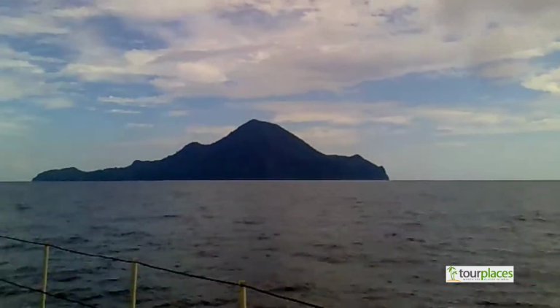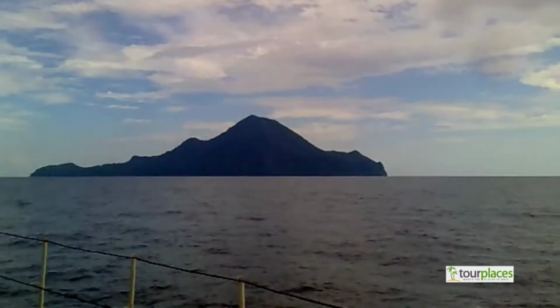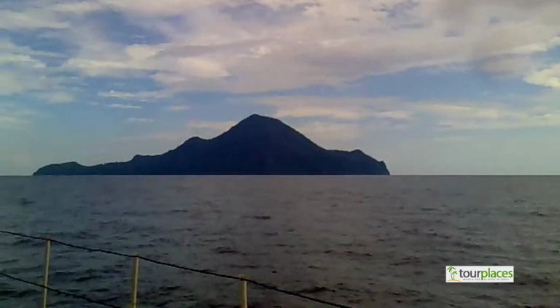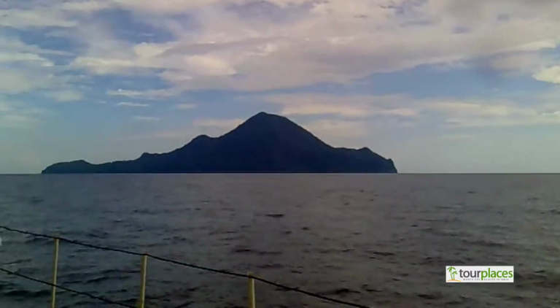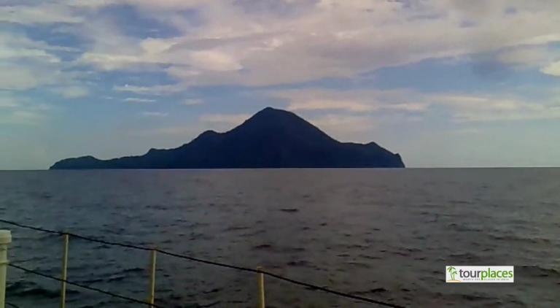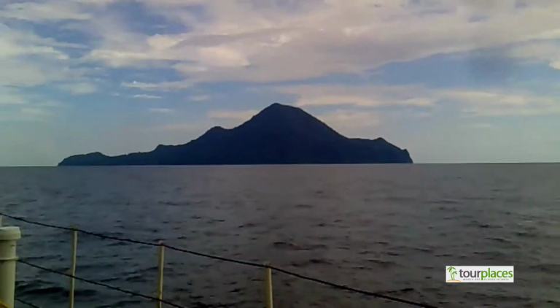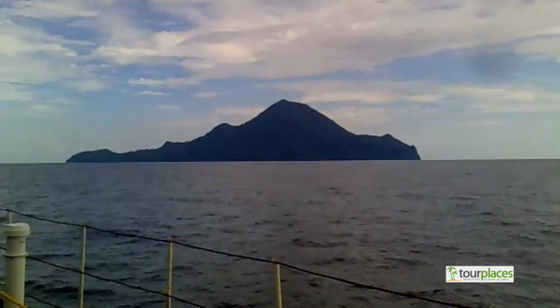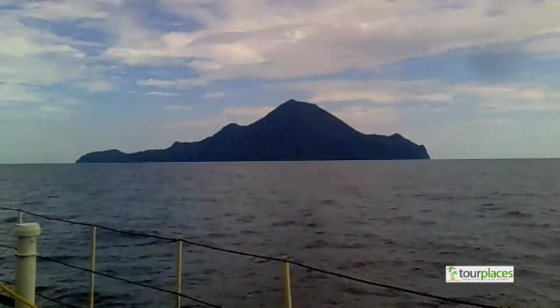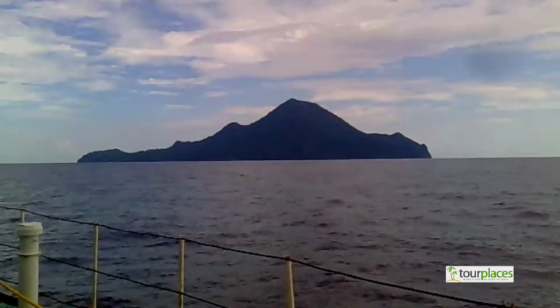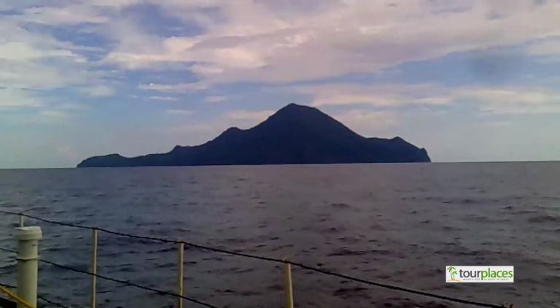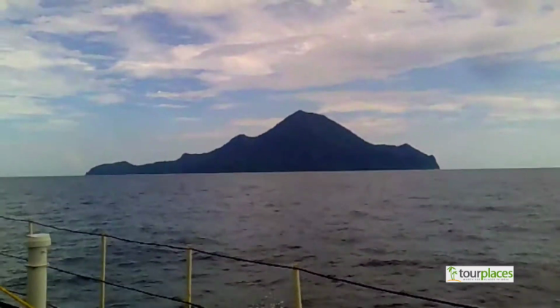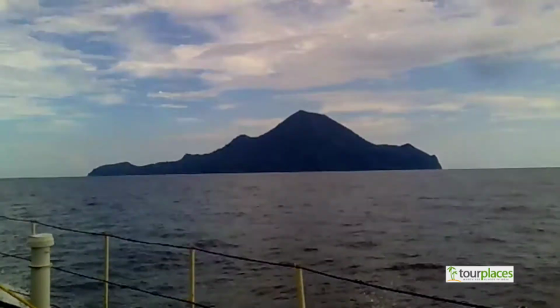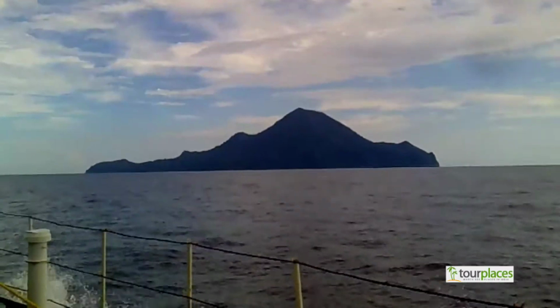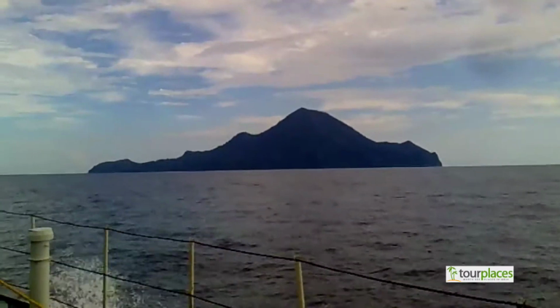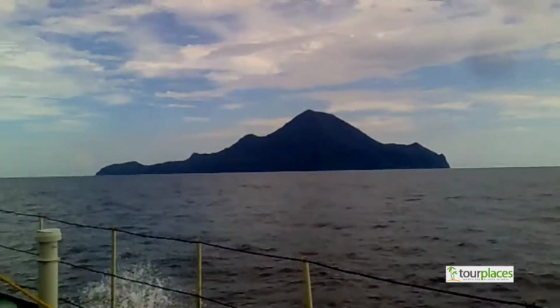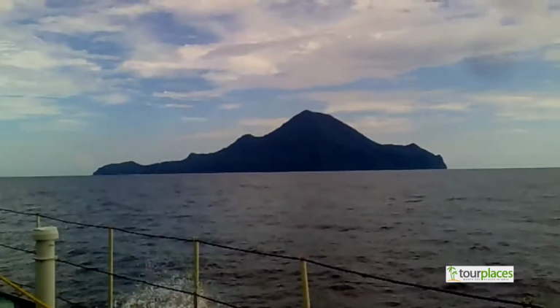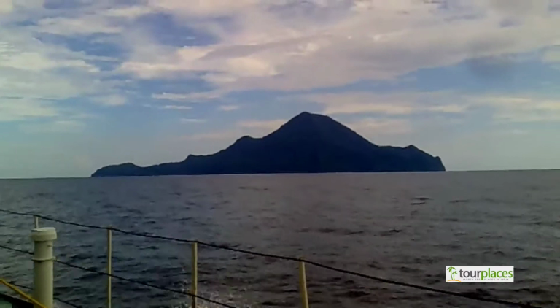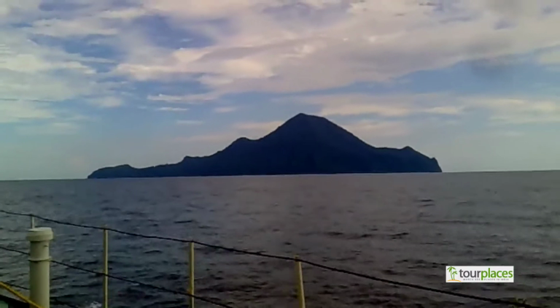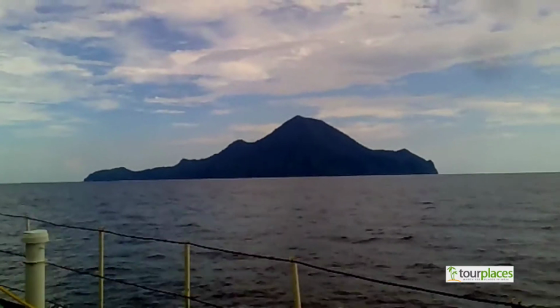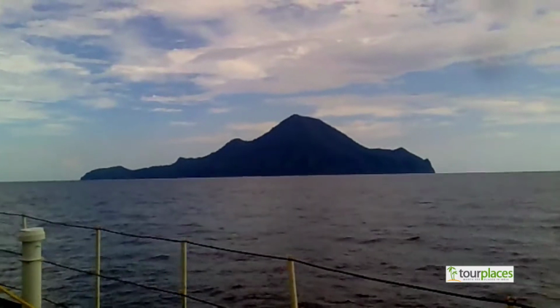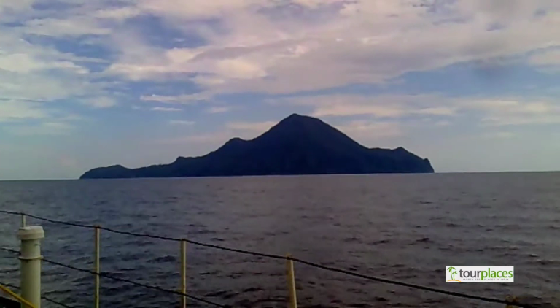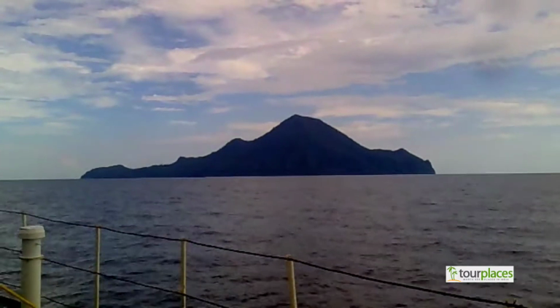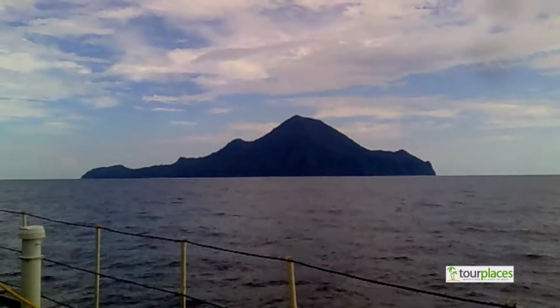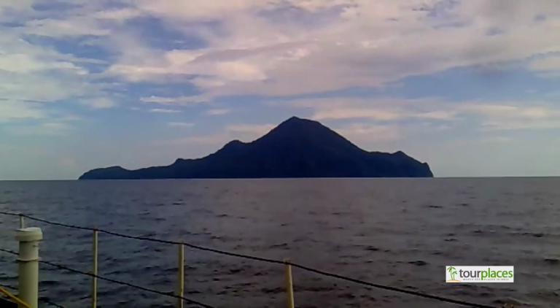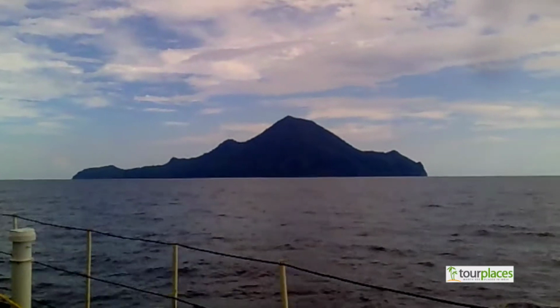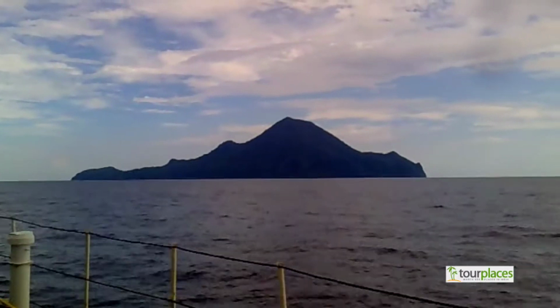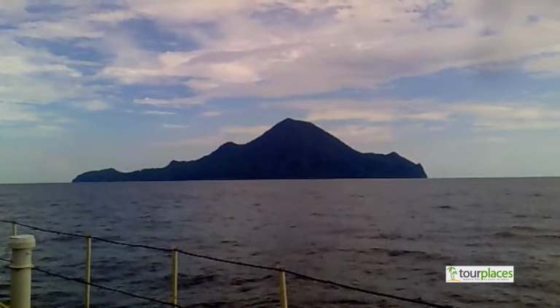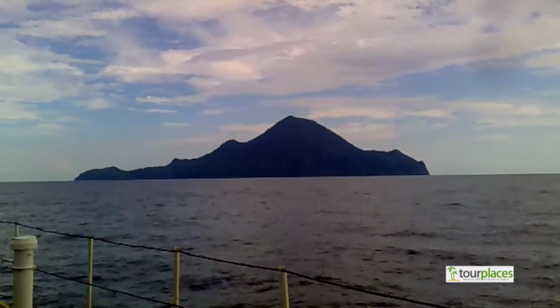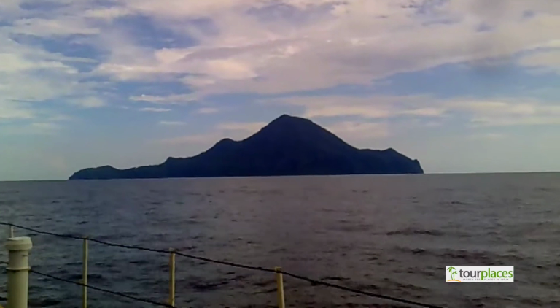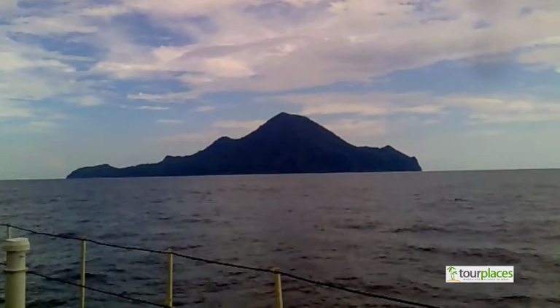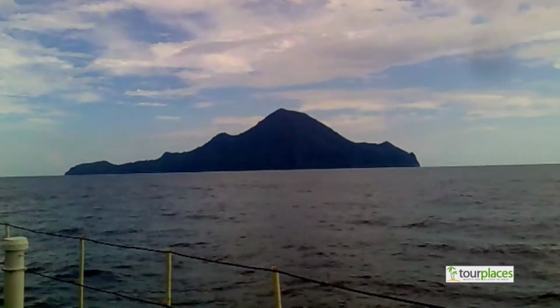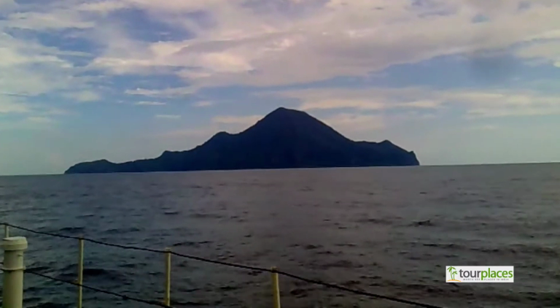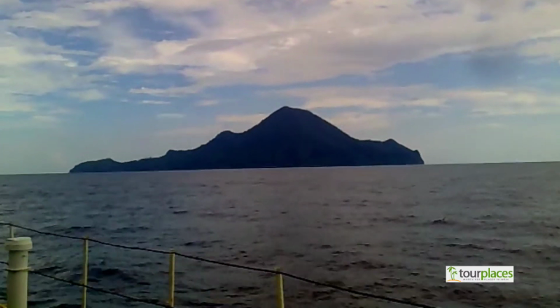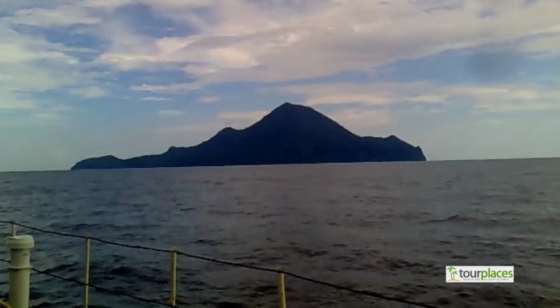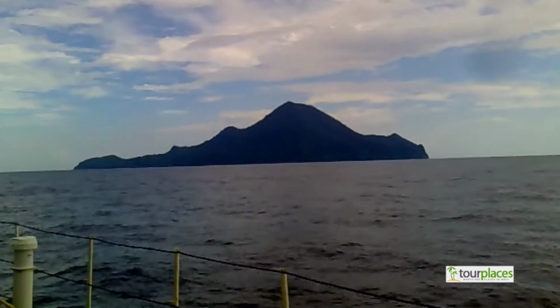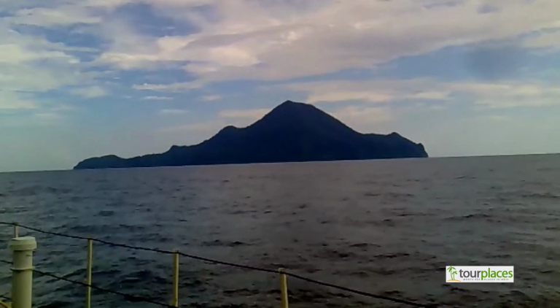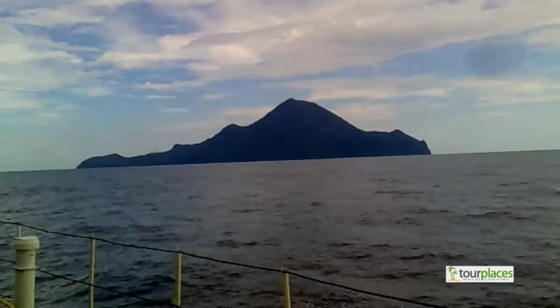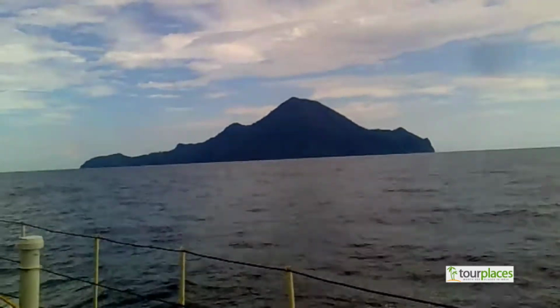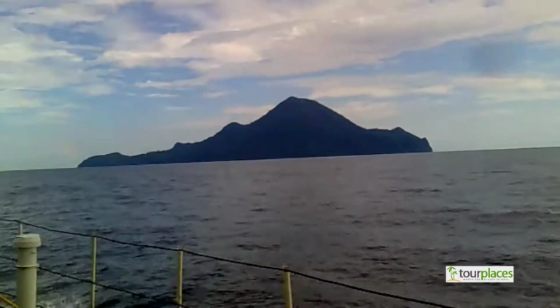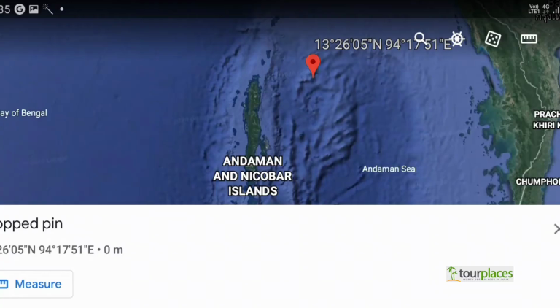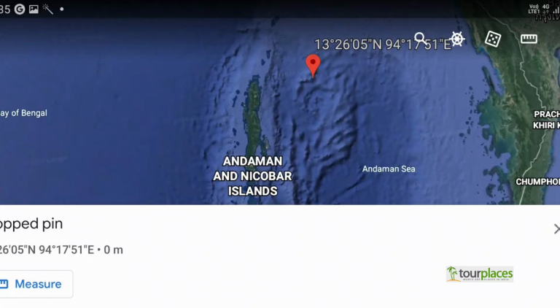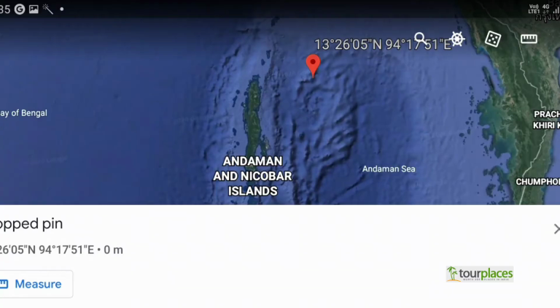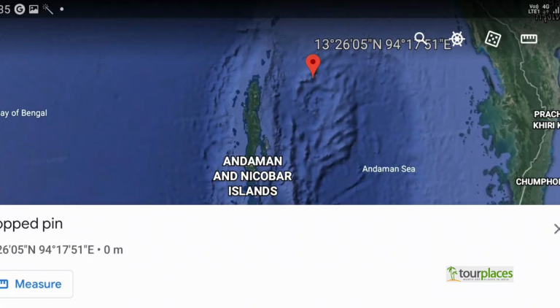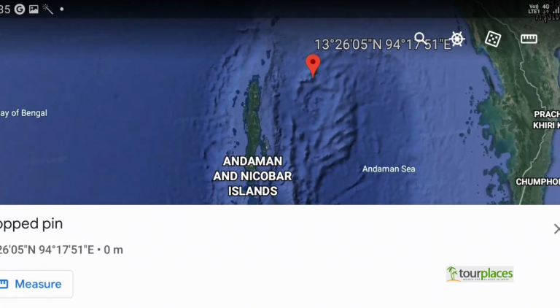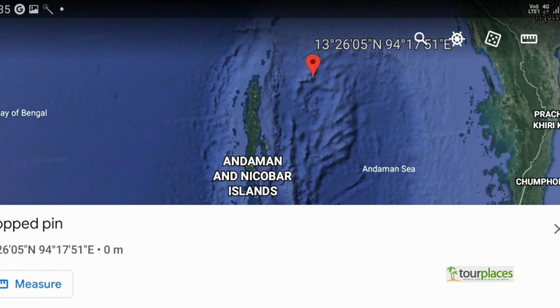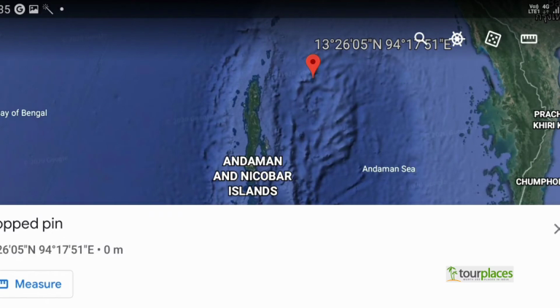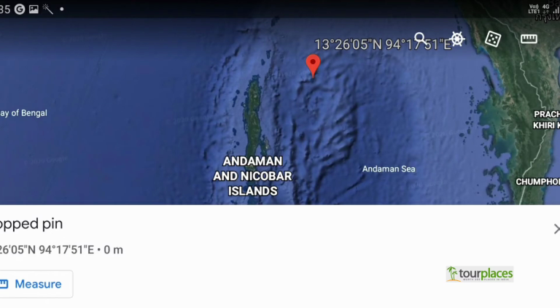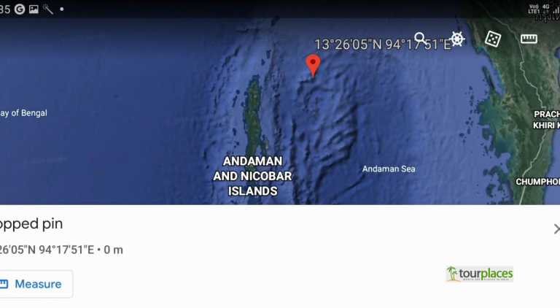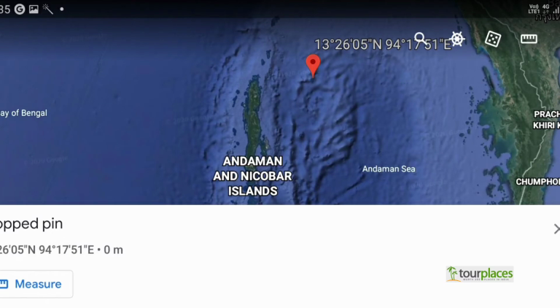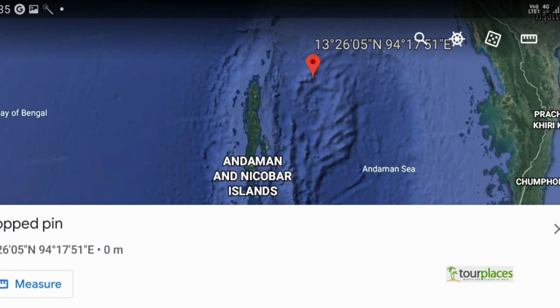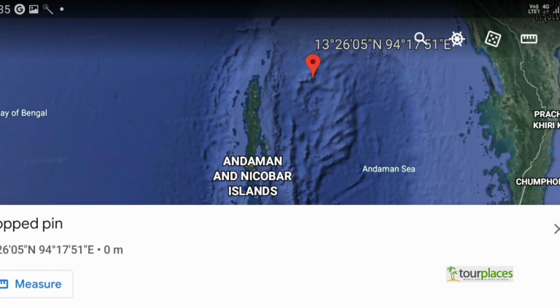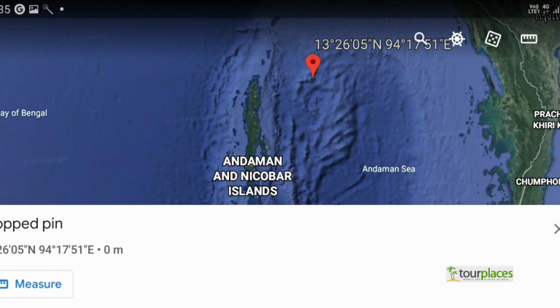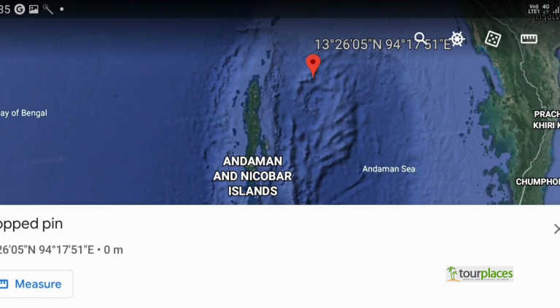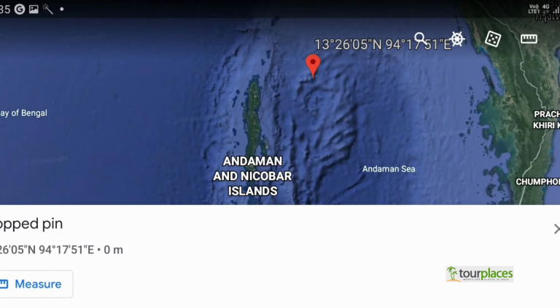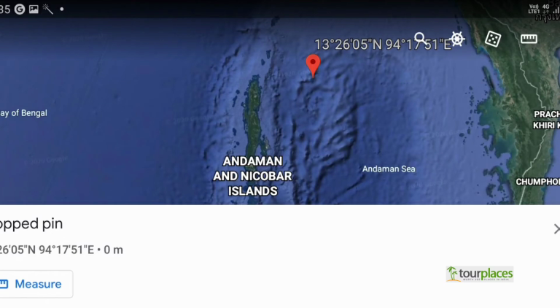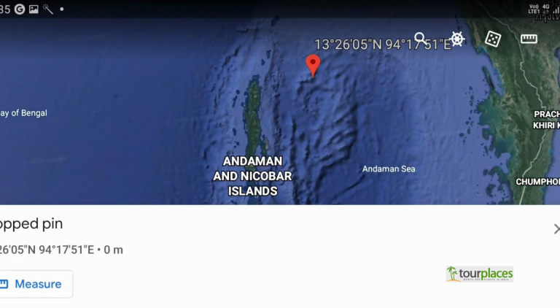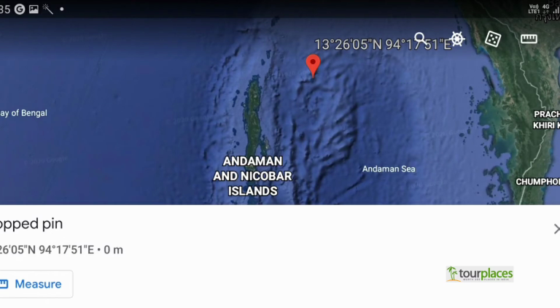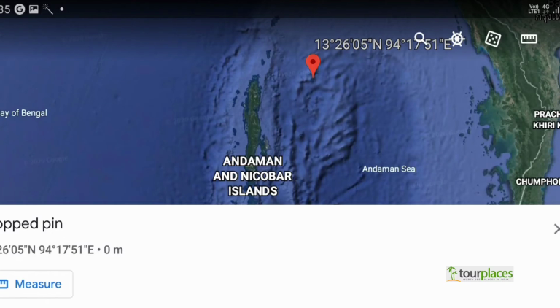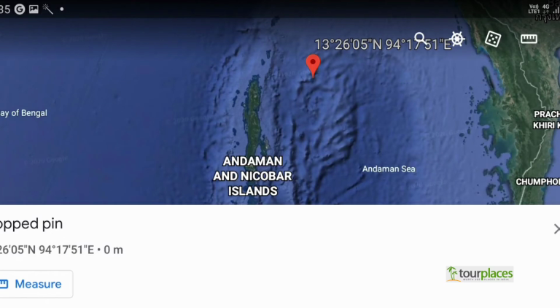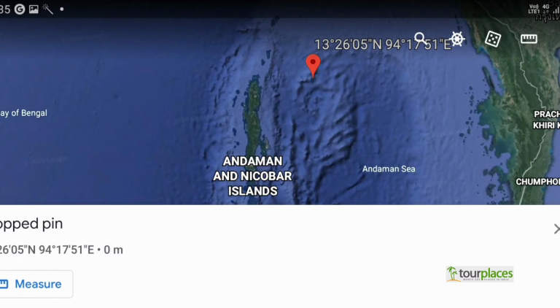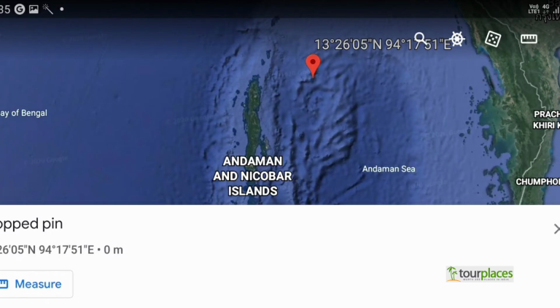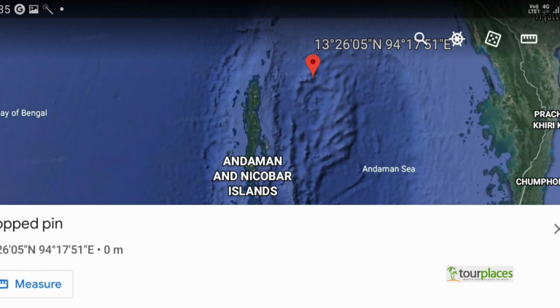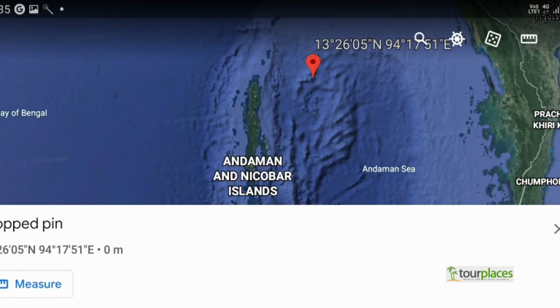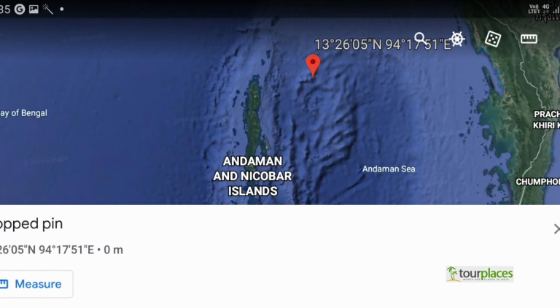I am doing this video for informational purpose. No tourism activities are permitted in the Narcondam and the Barren Islands.